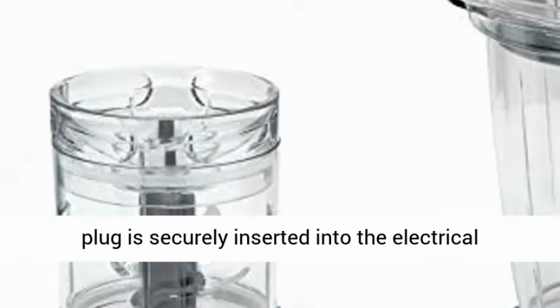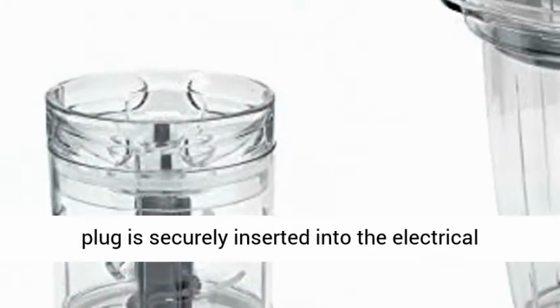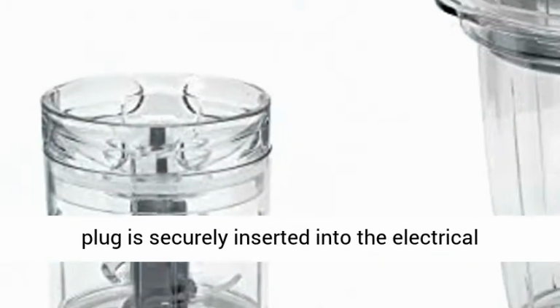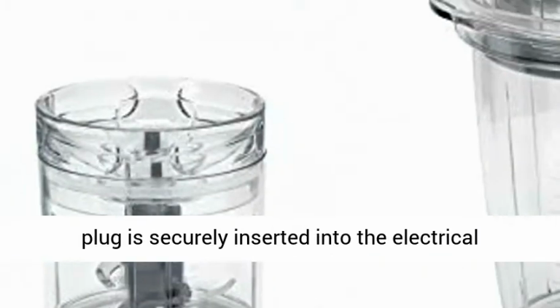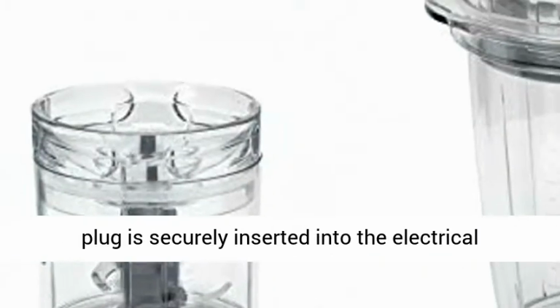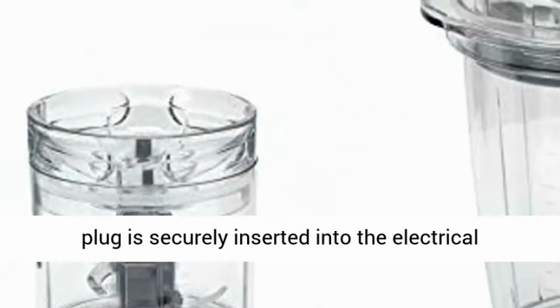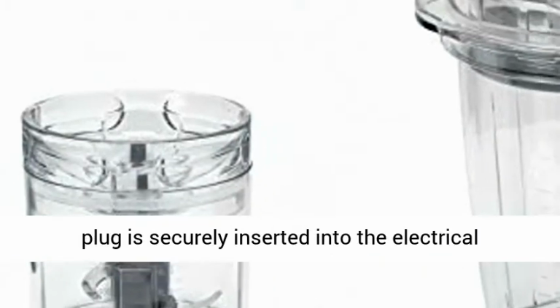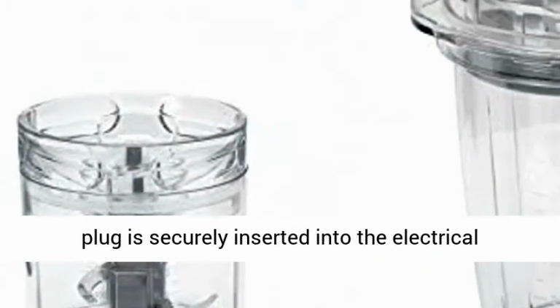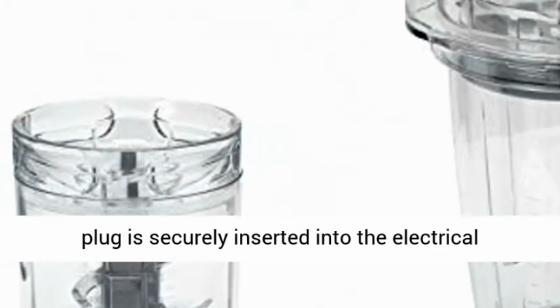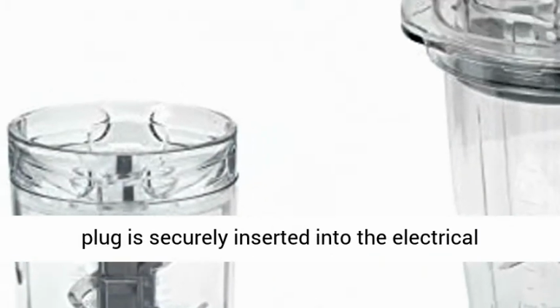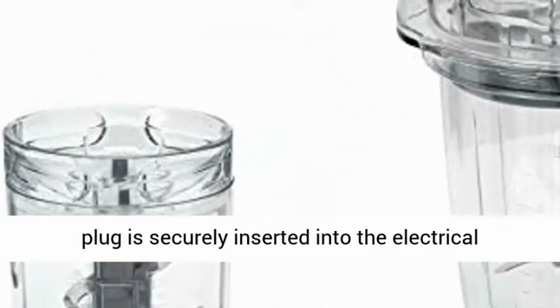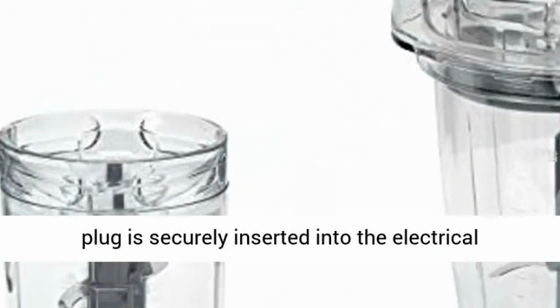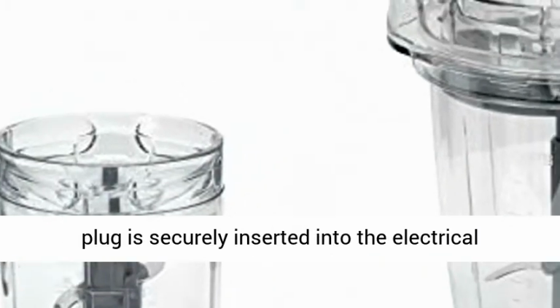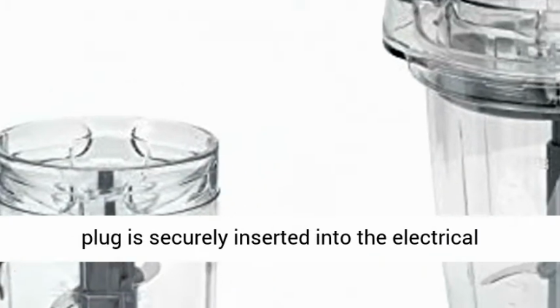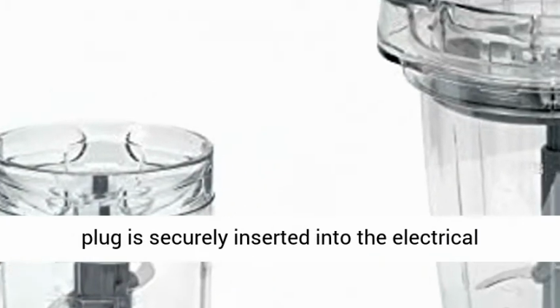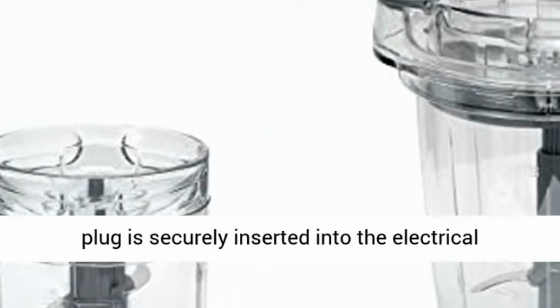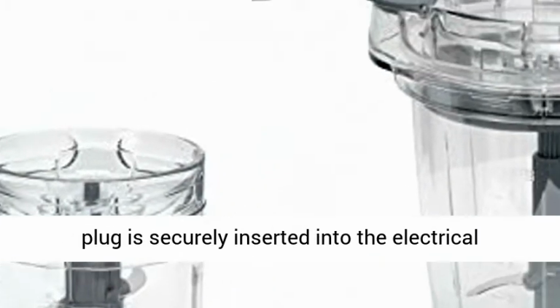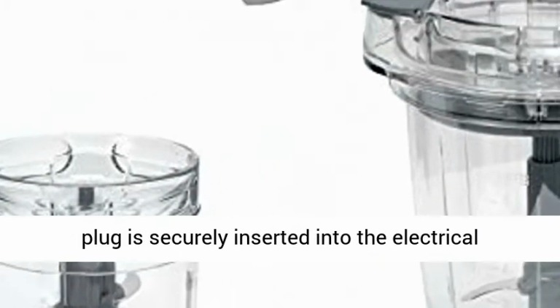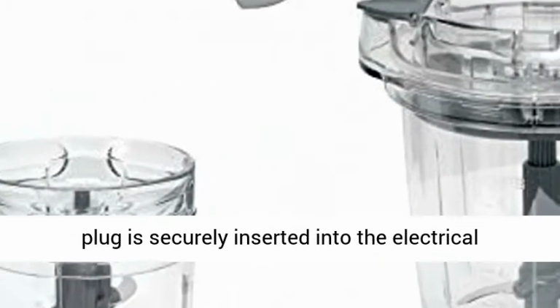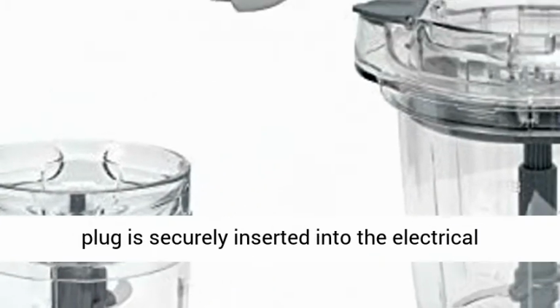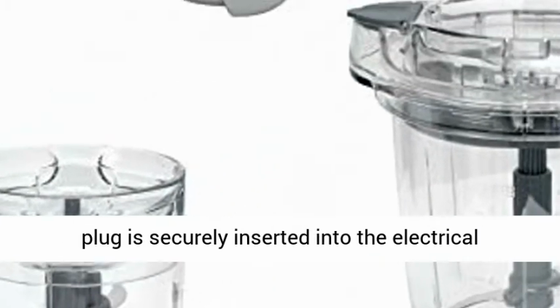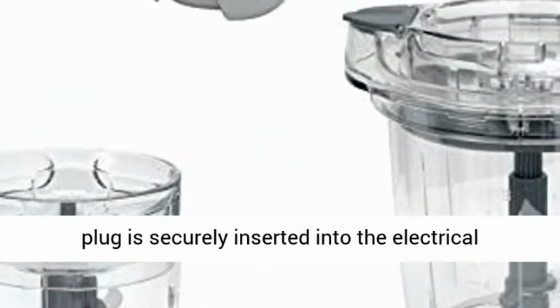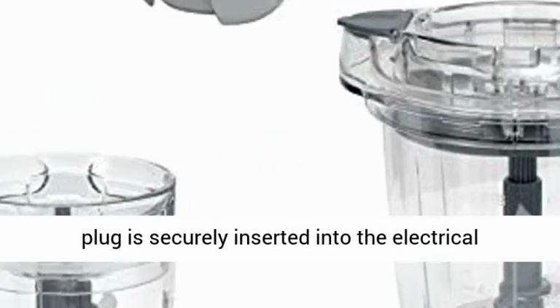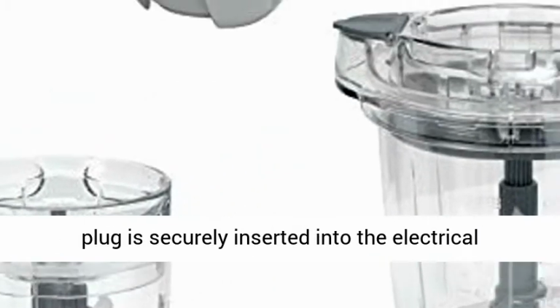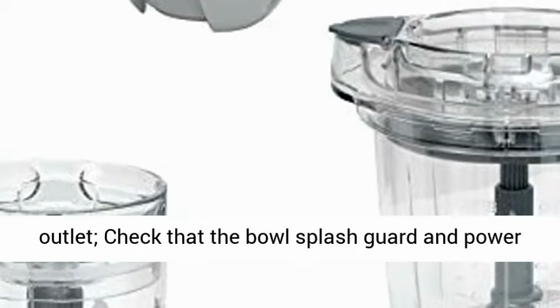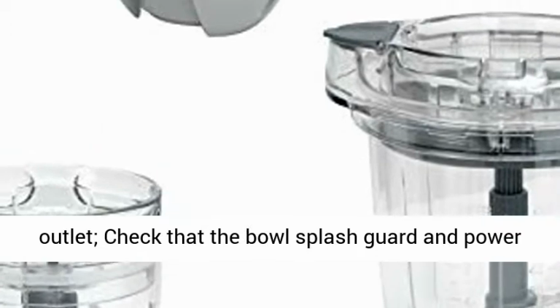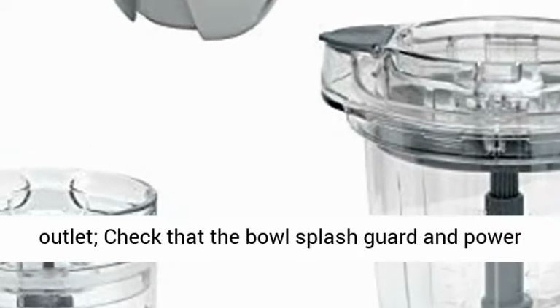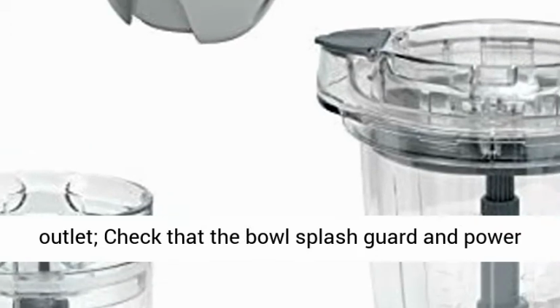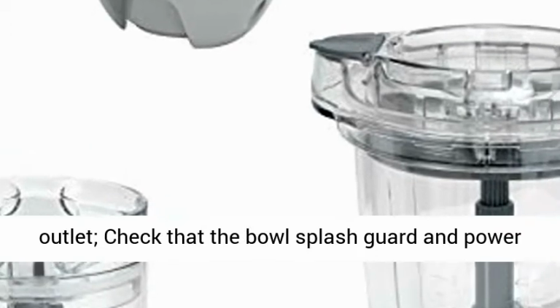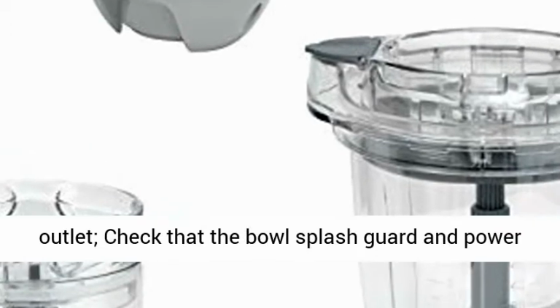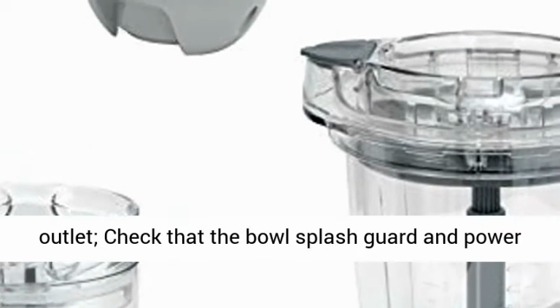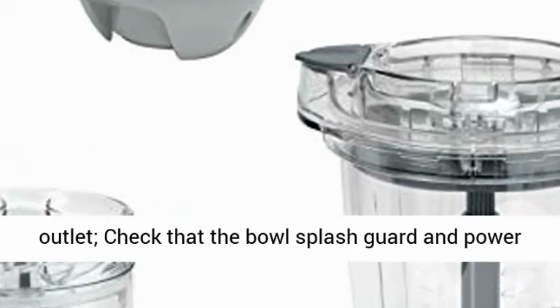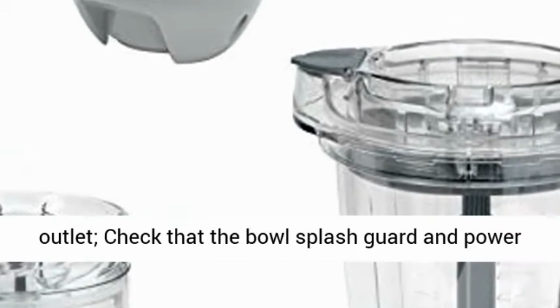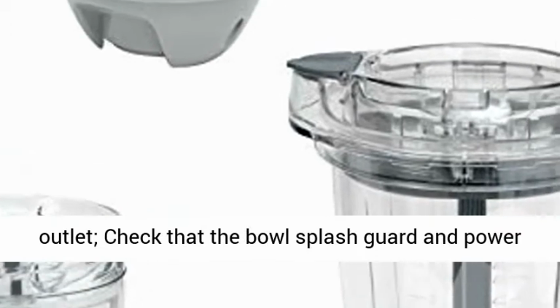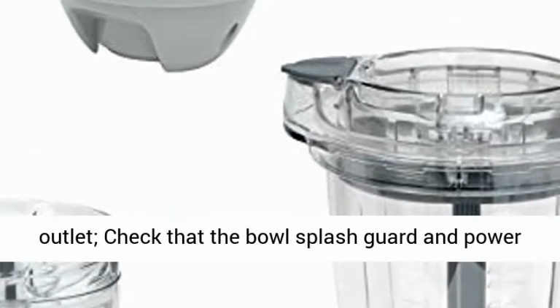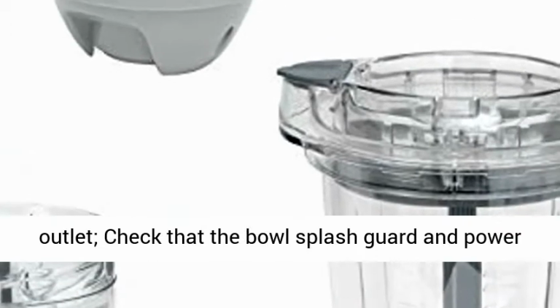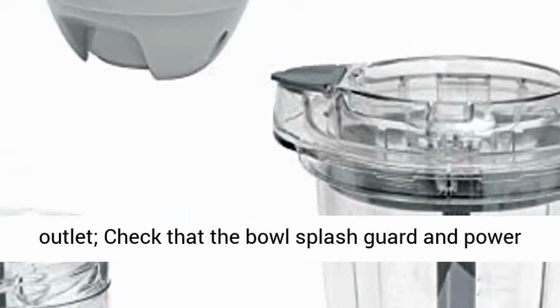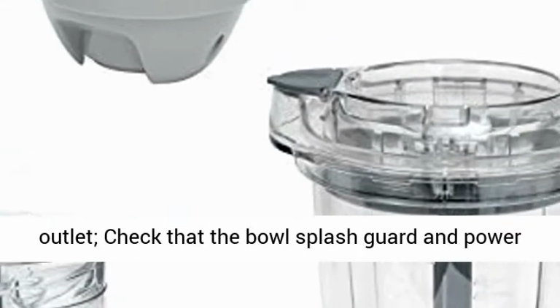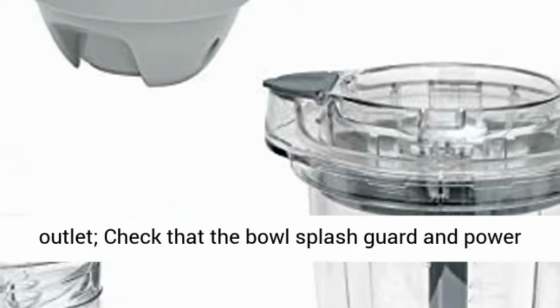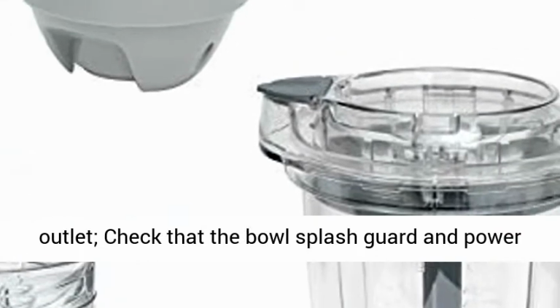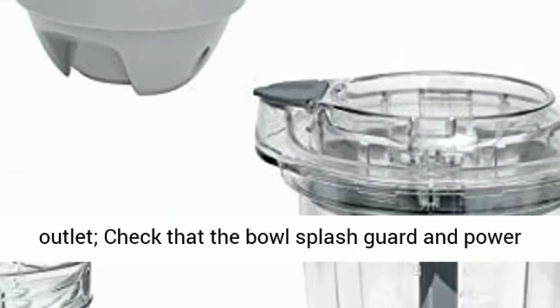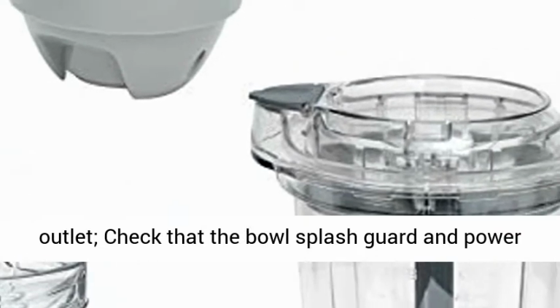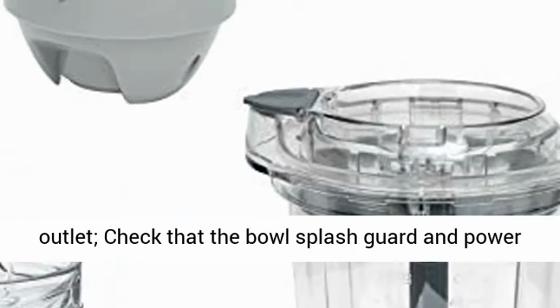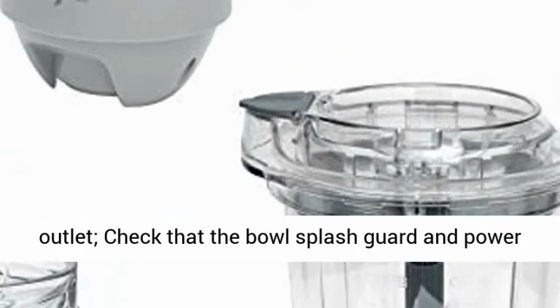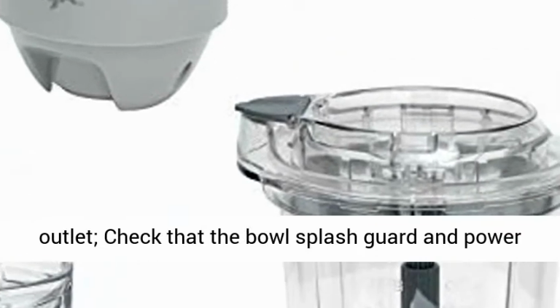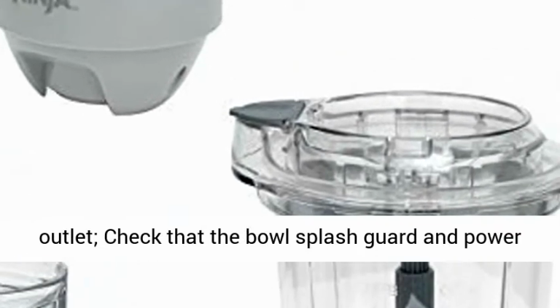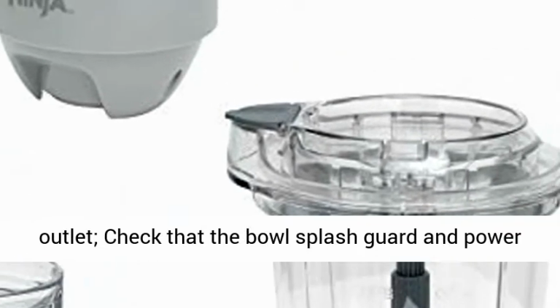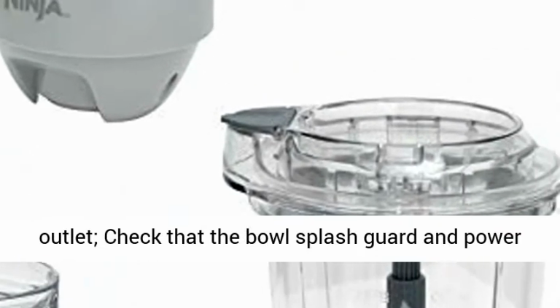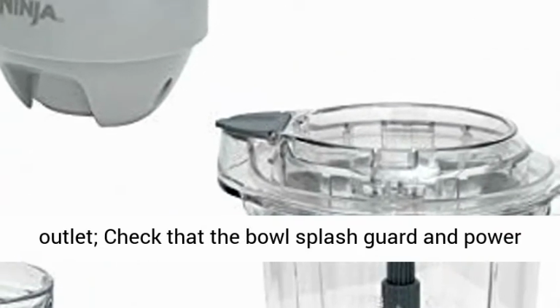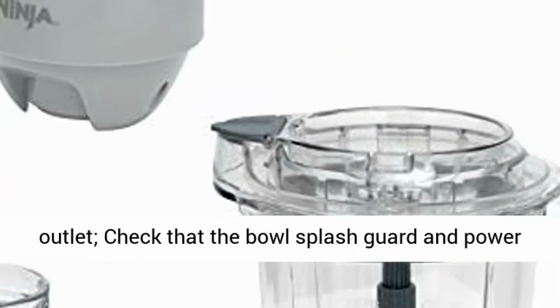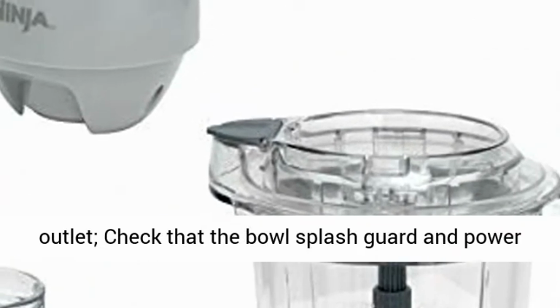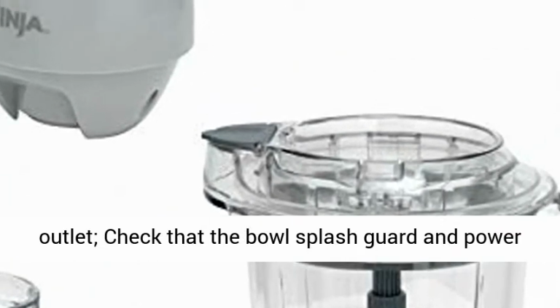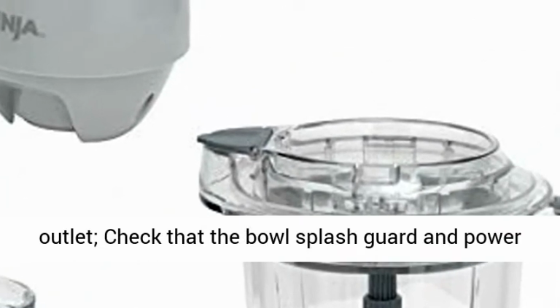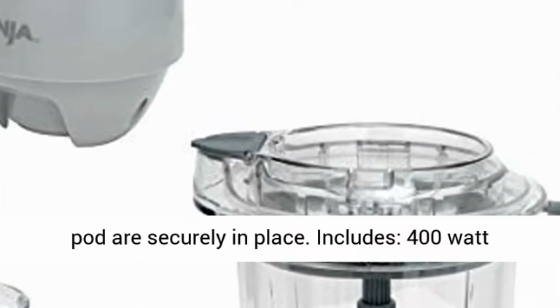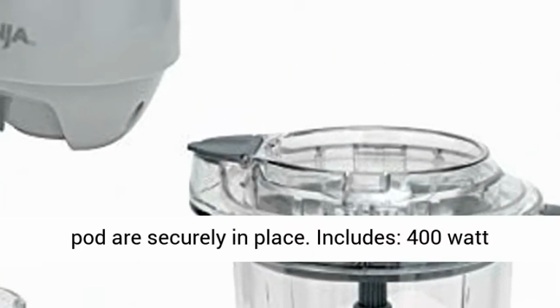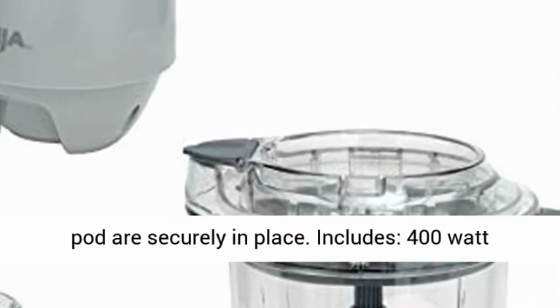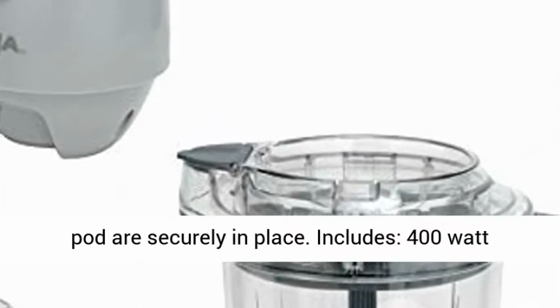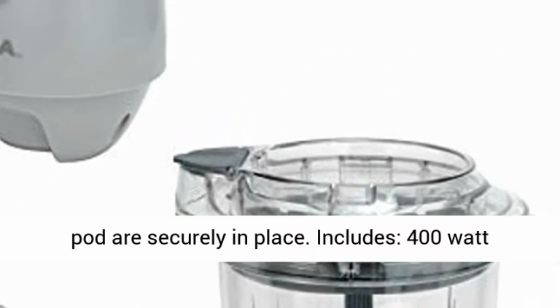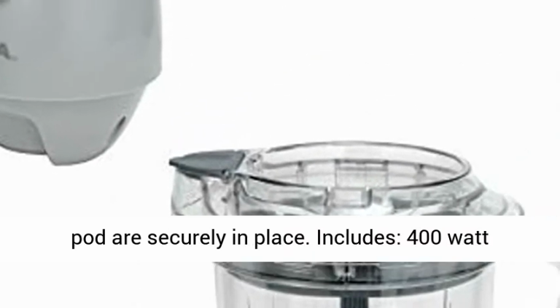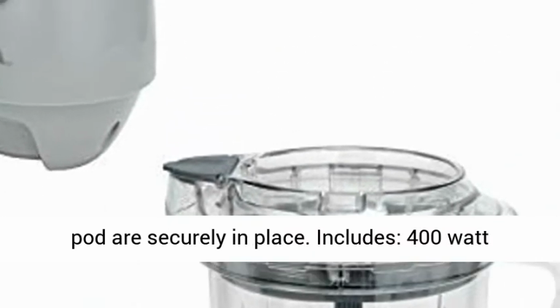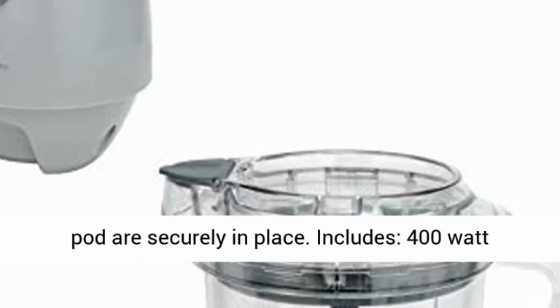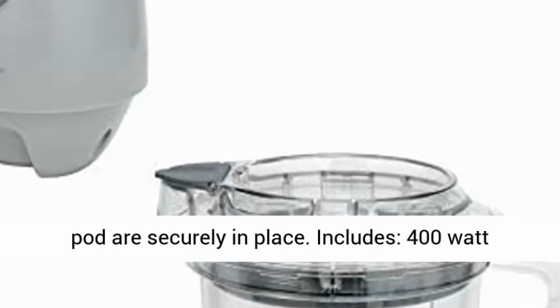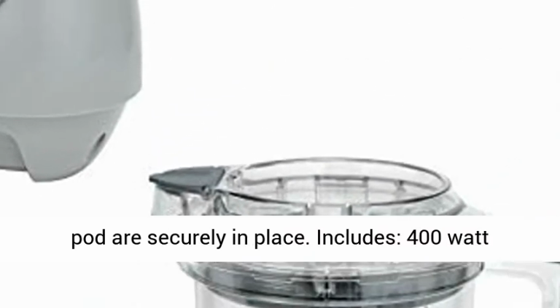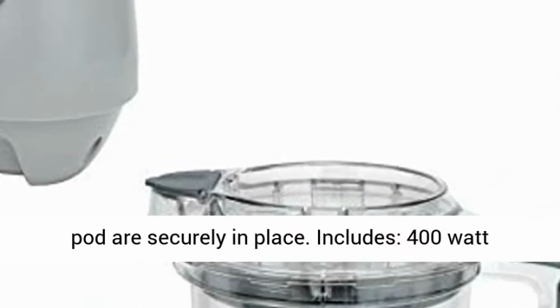If the motor doesn't start, check that the plug is securely inserted into the electrical outlet. Check that the bowl, splash guard and power pot are securely in place.